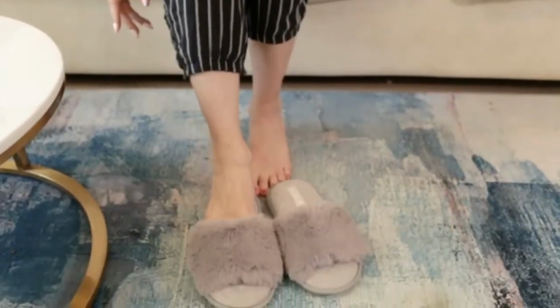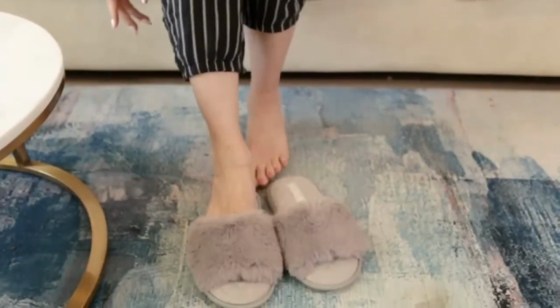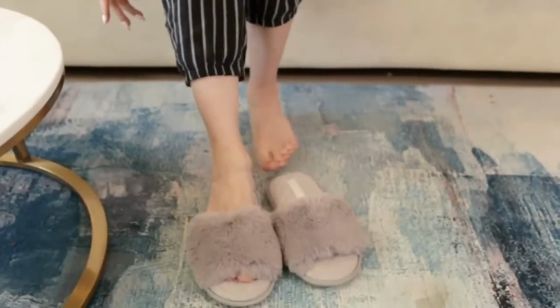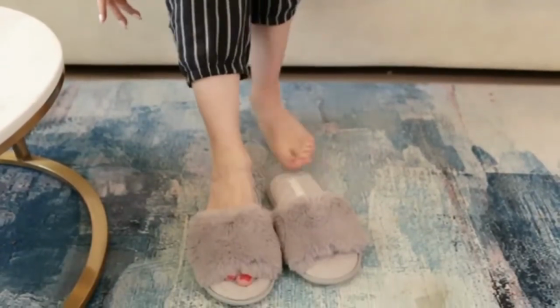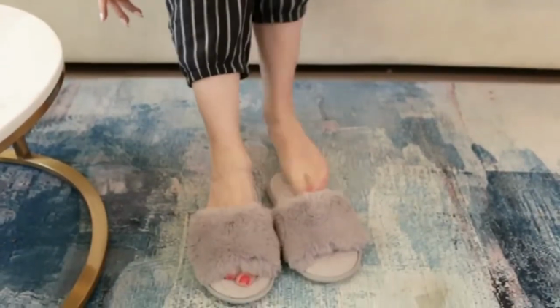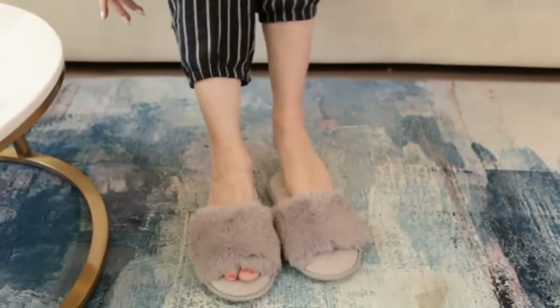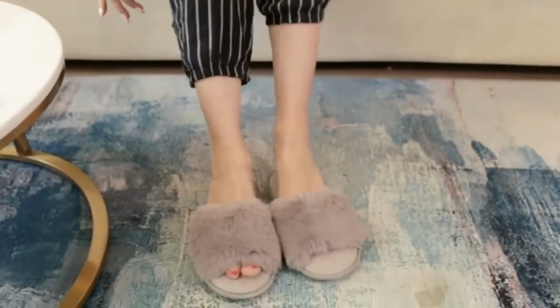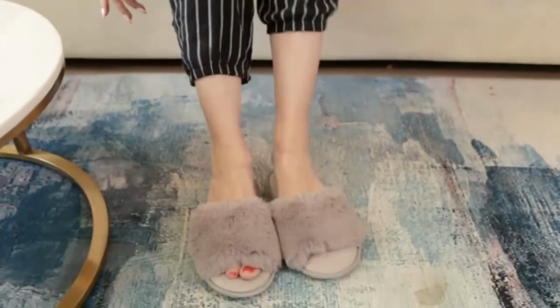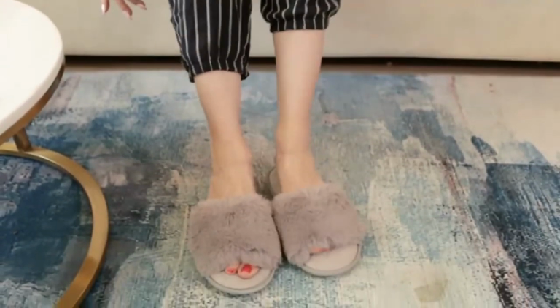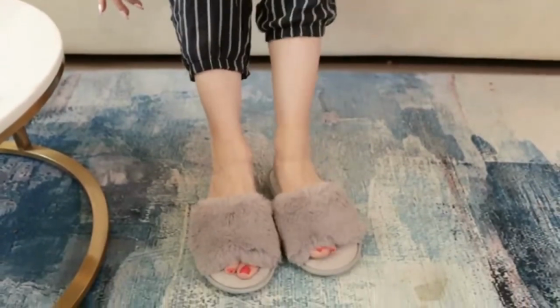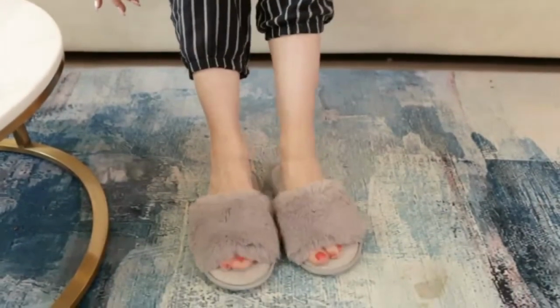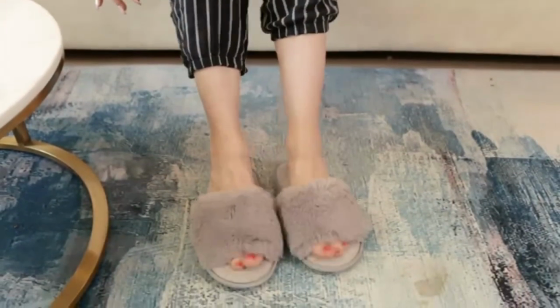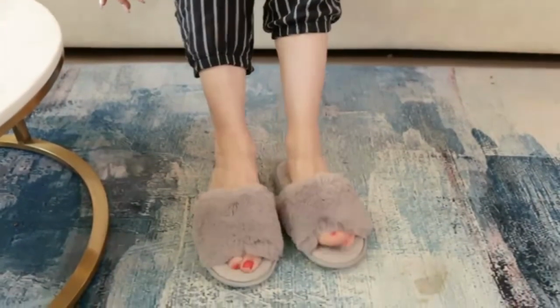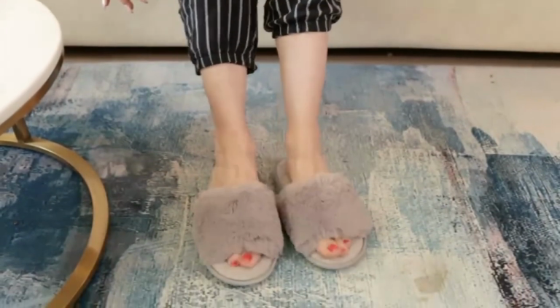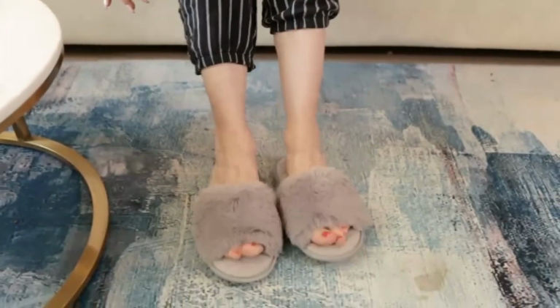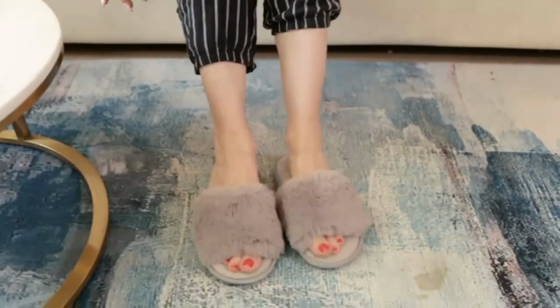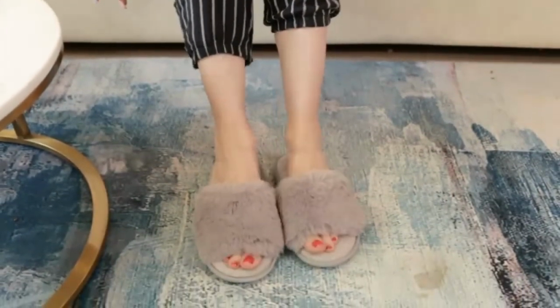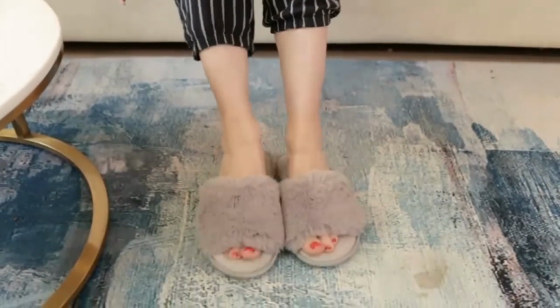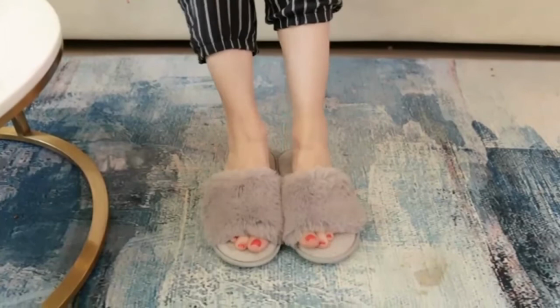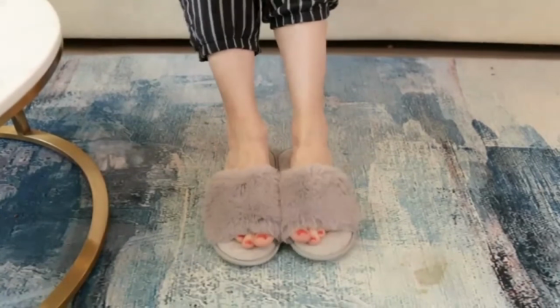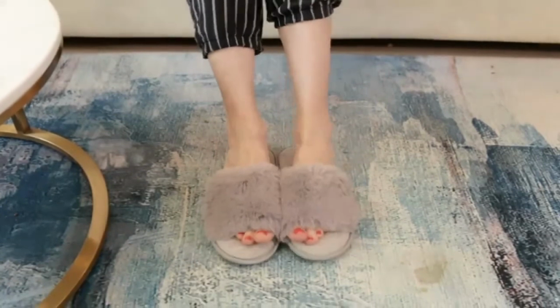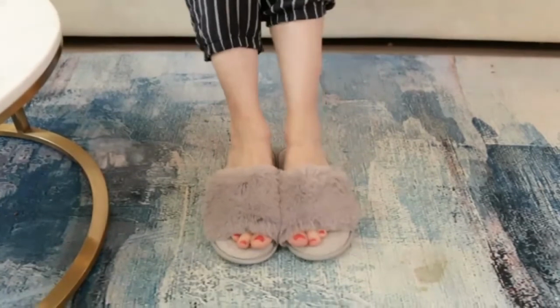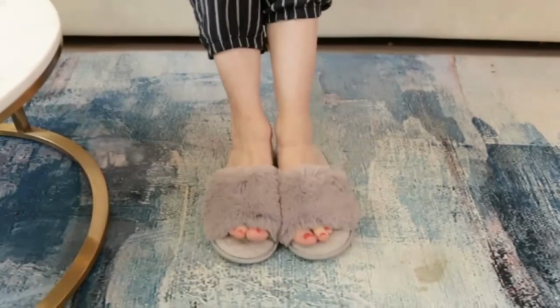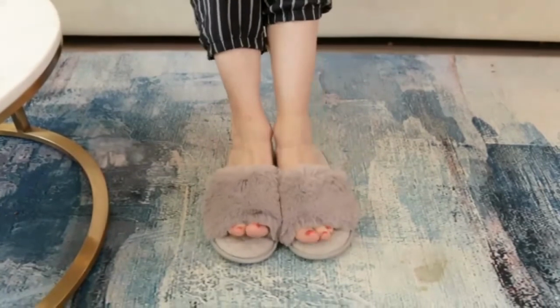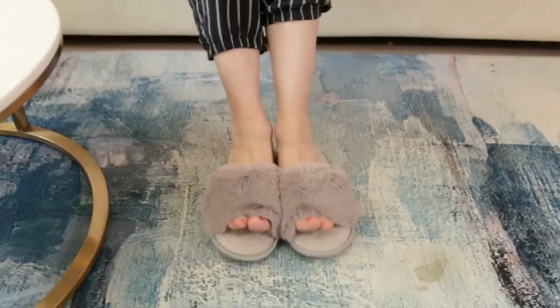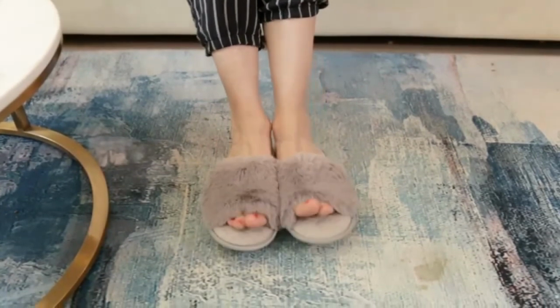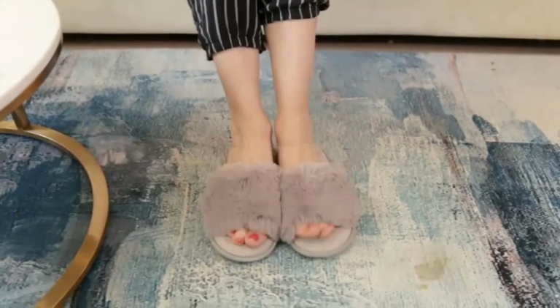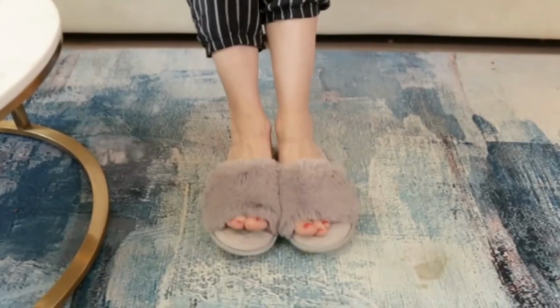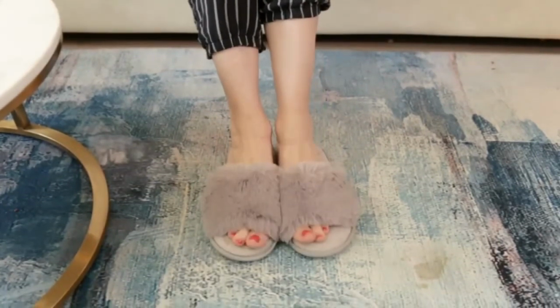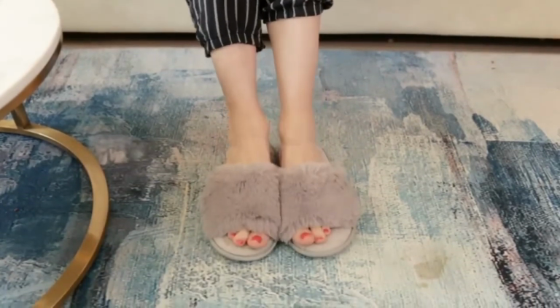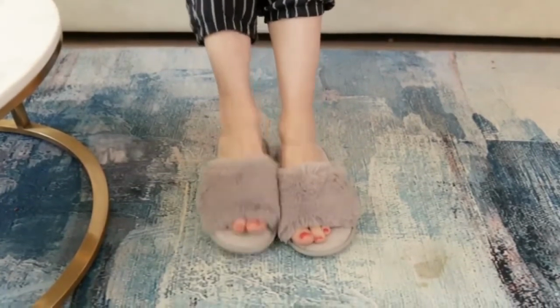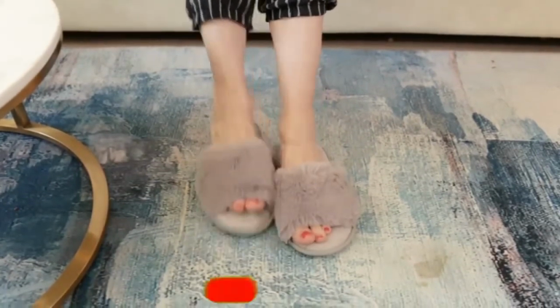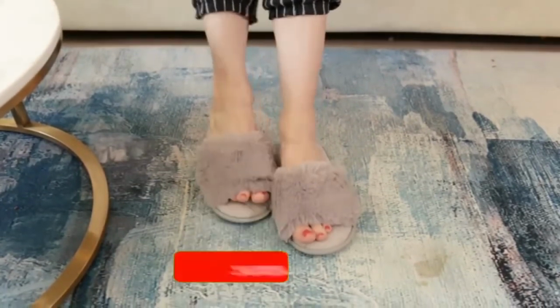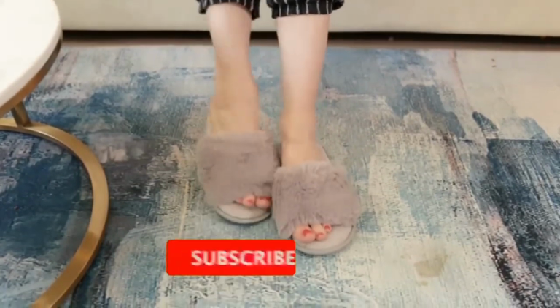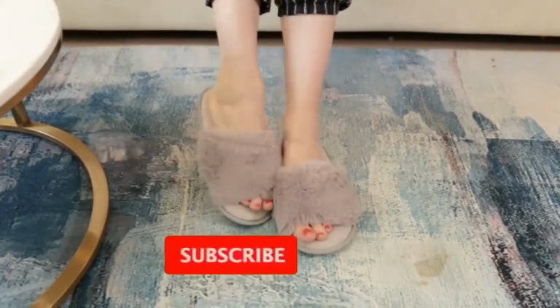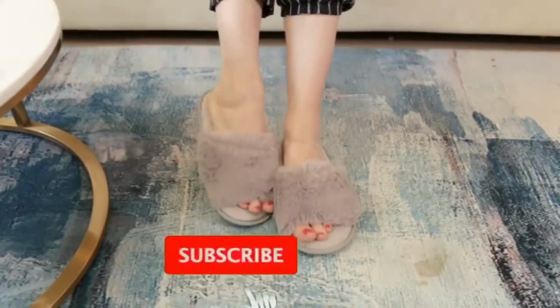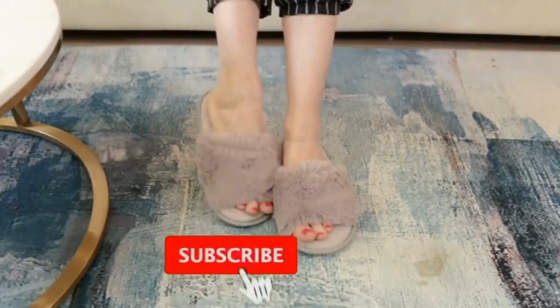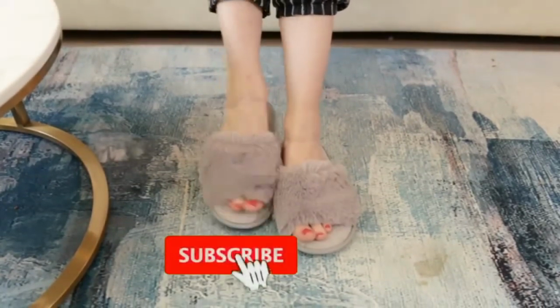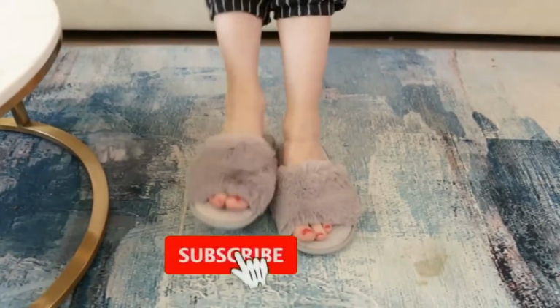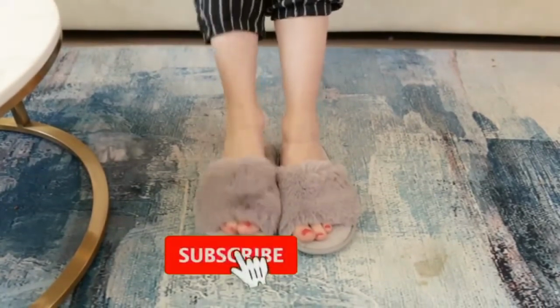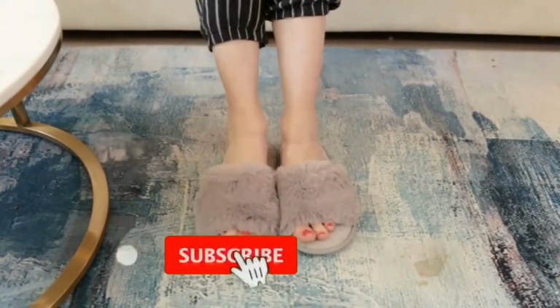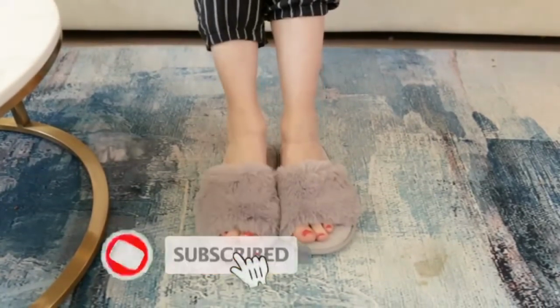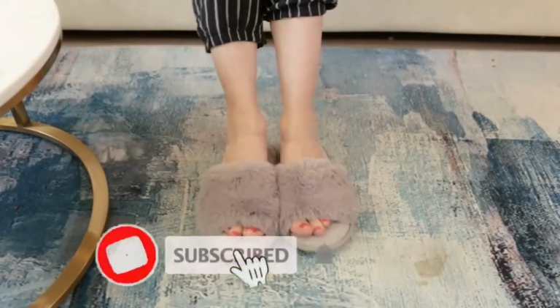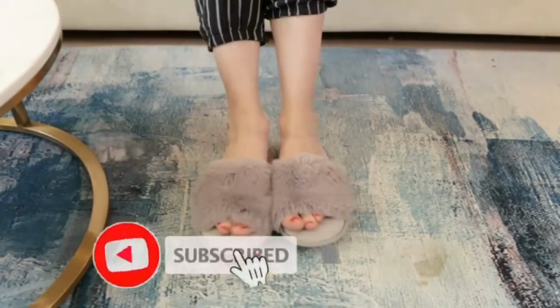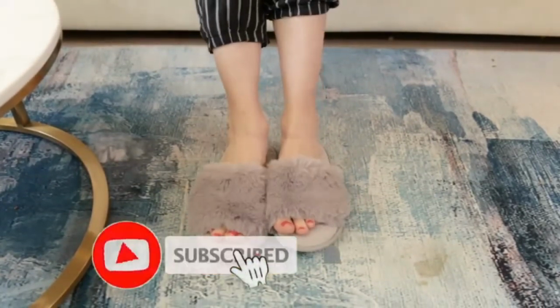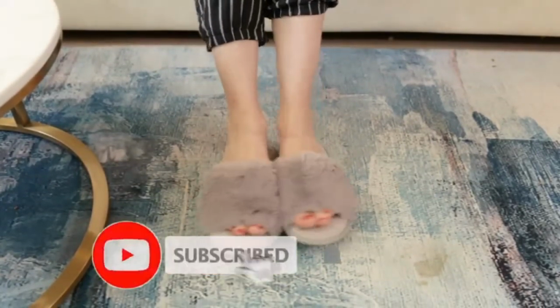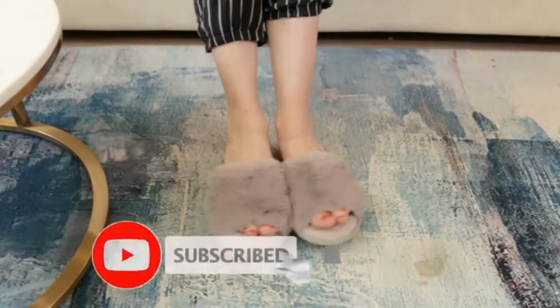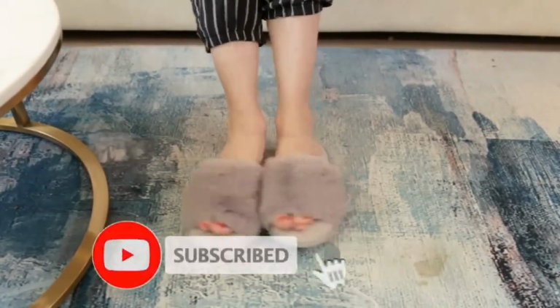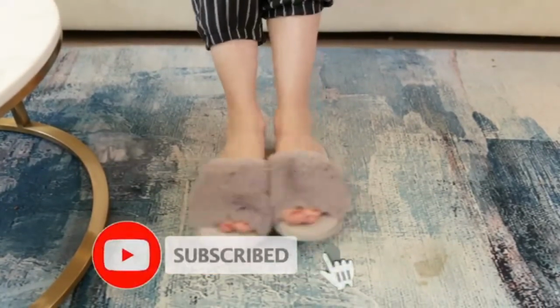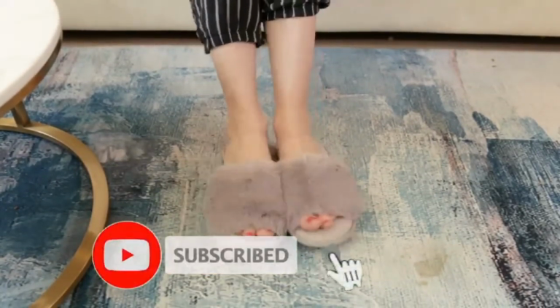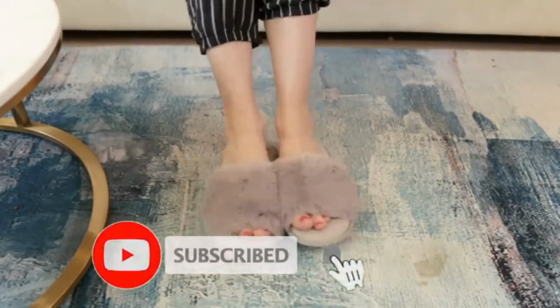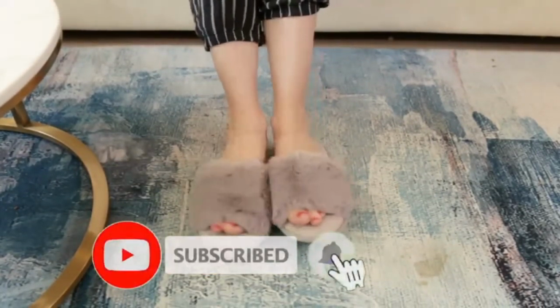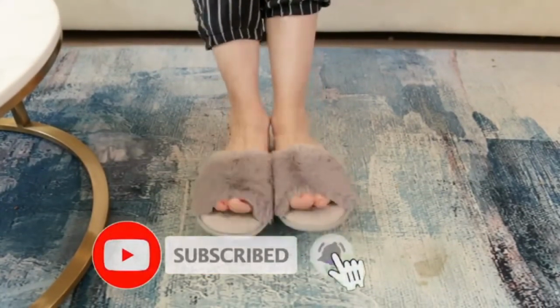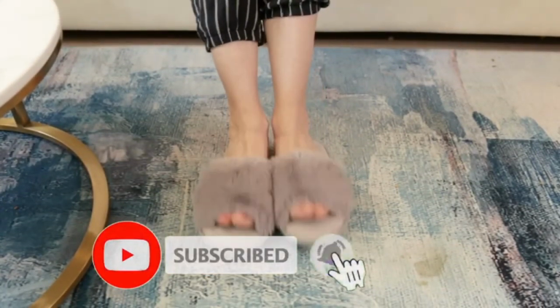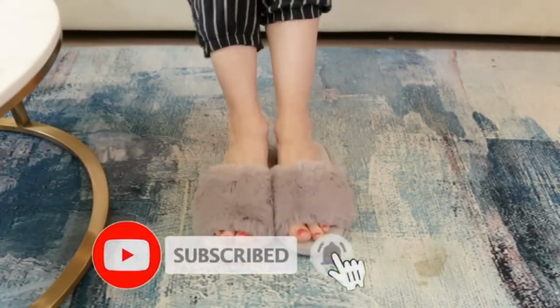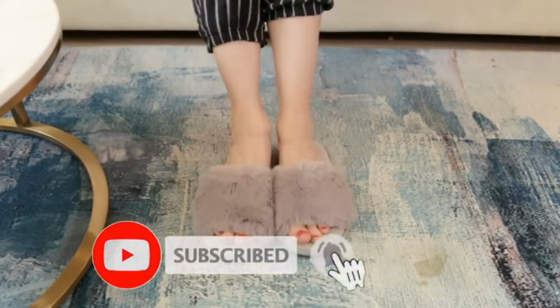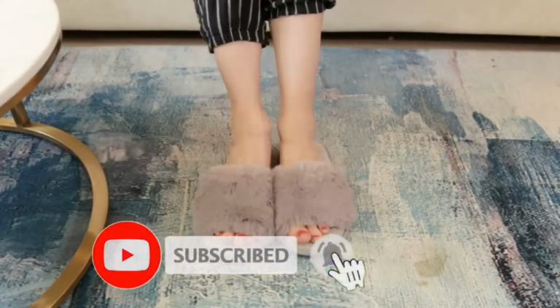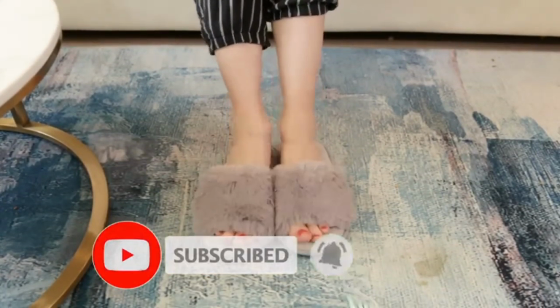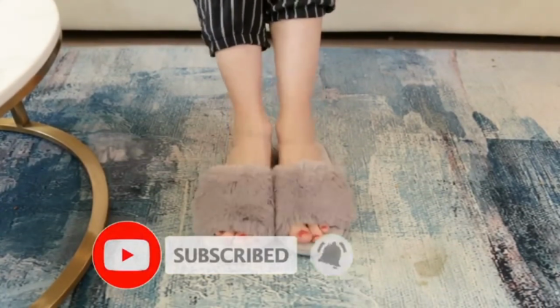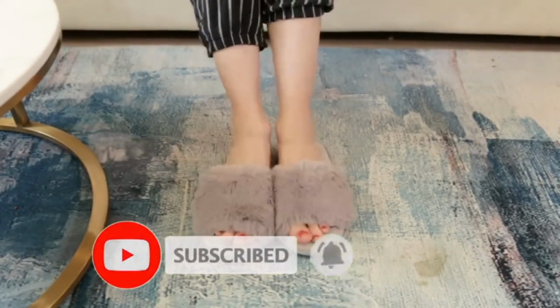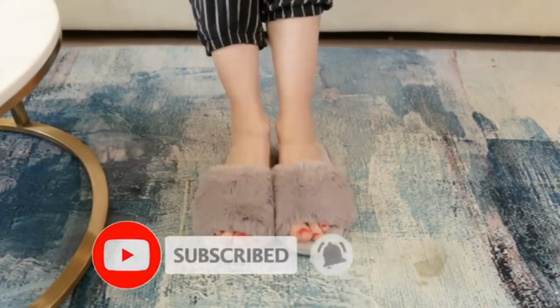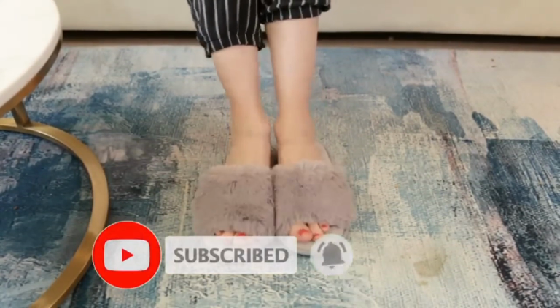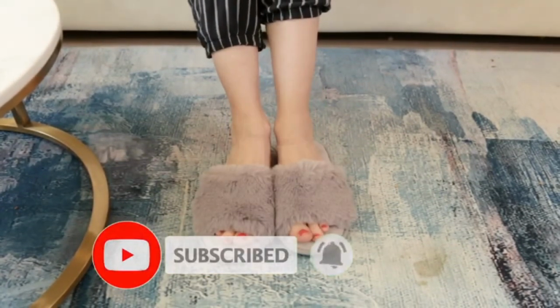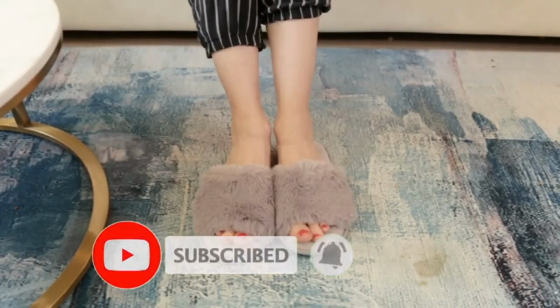You slide into them and they're super comfortable. We really hope you enjoy using these.